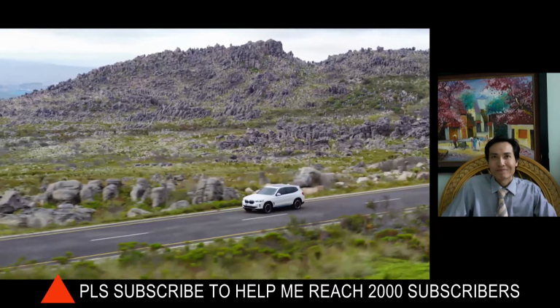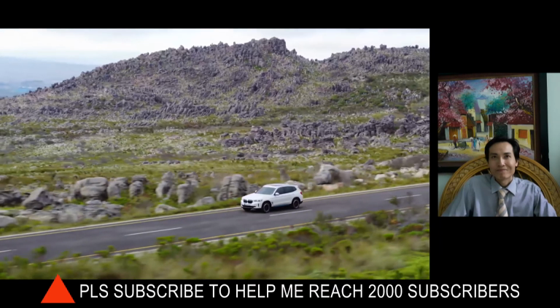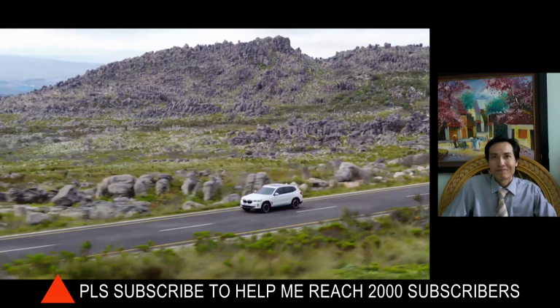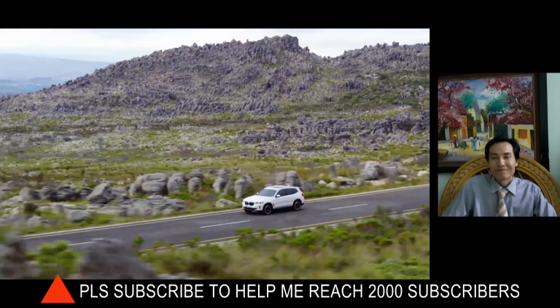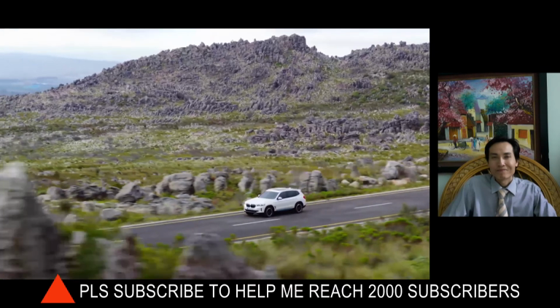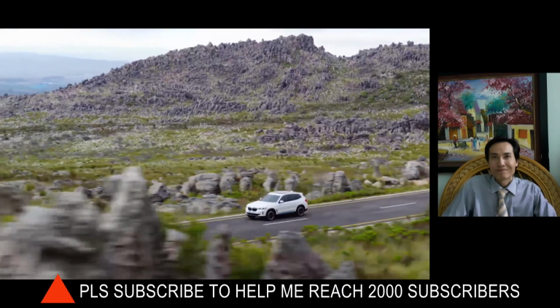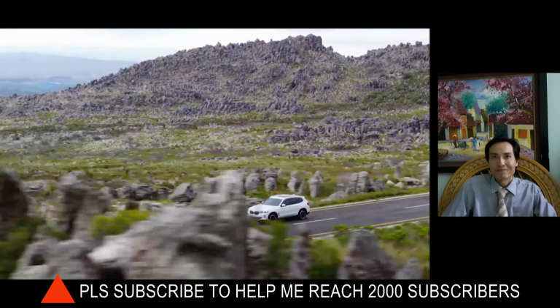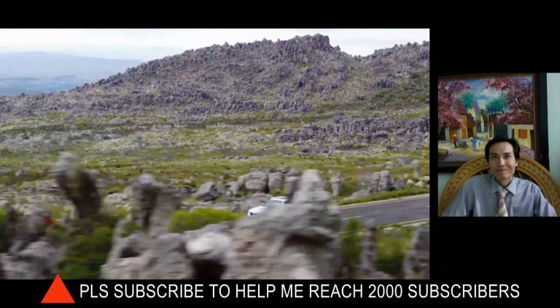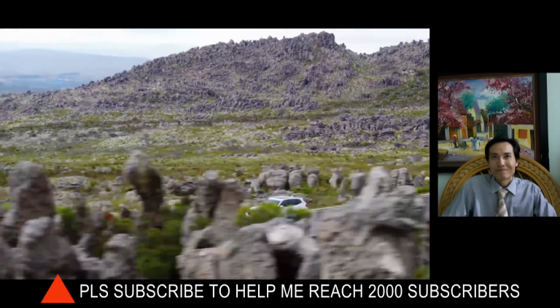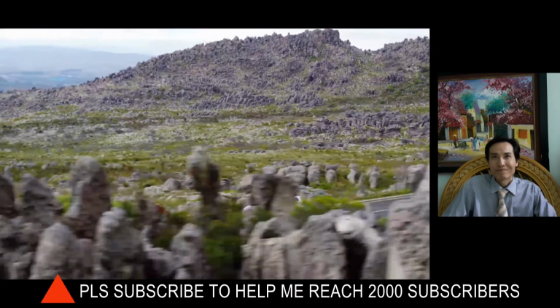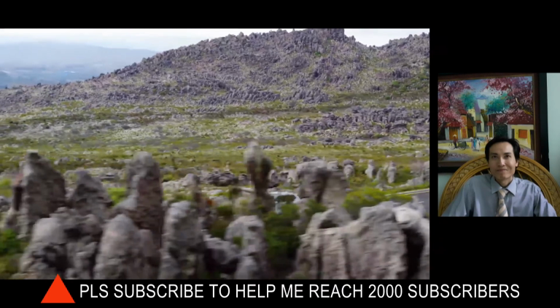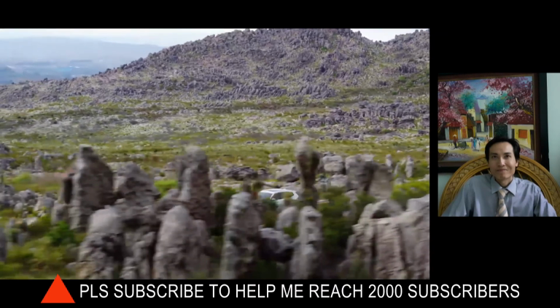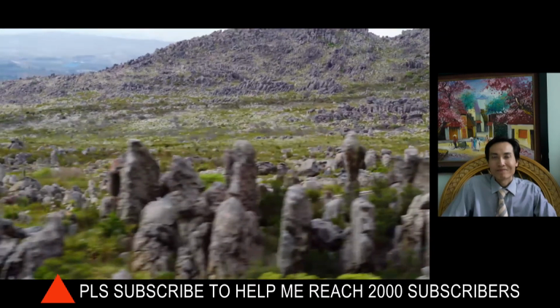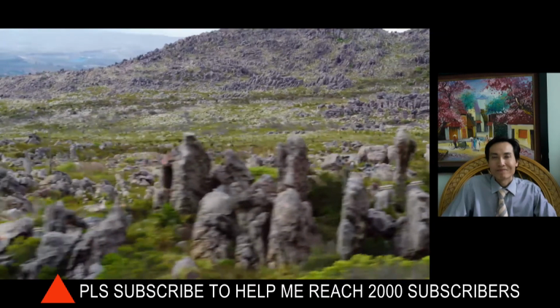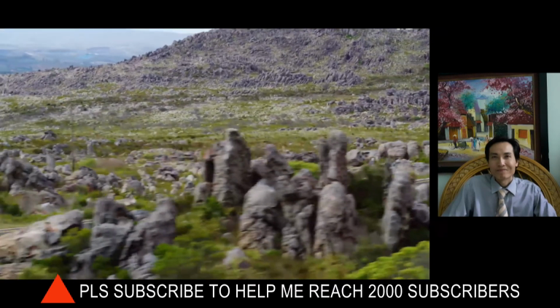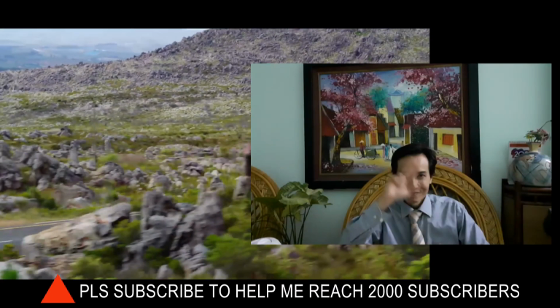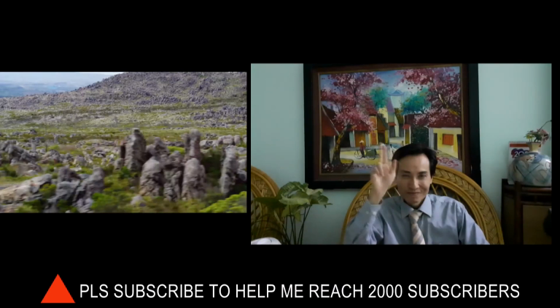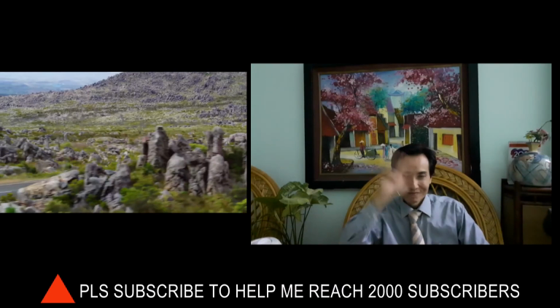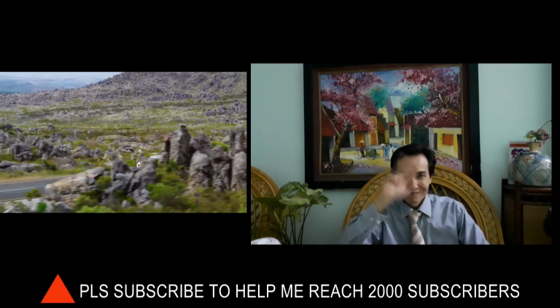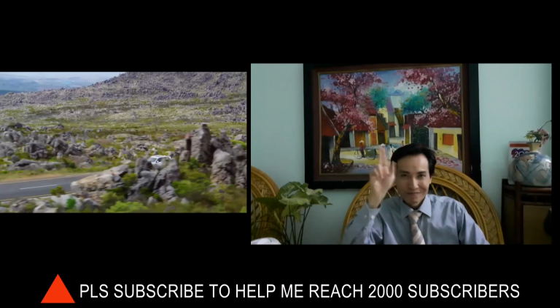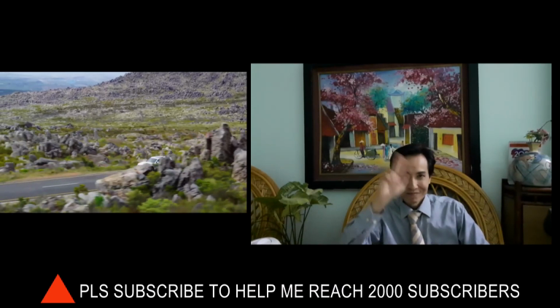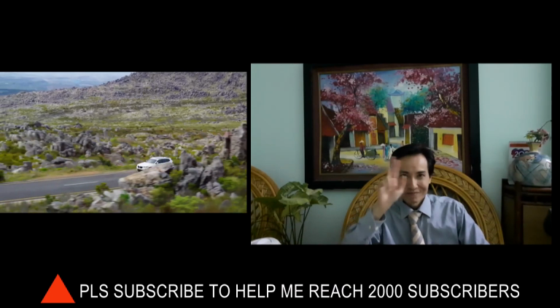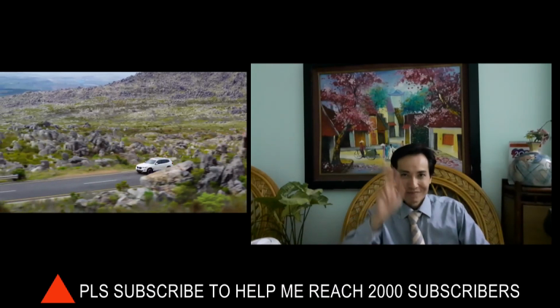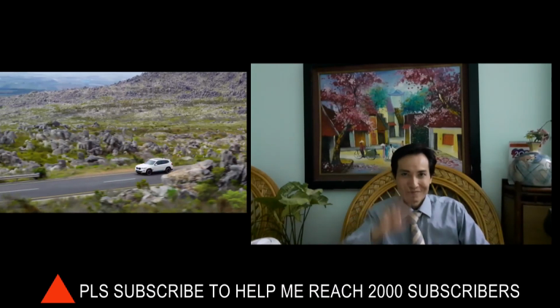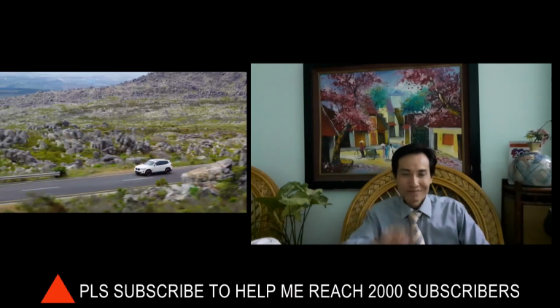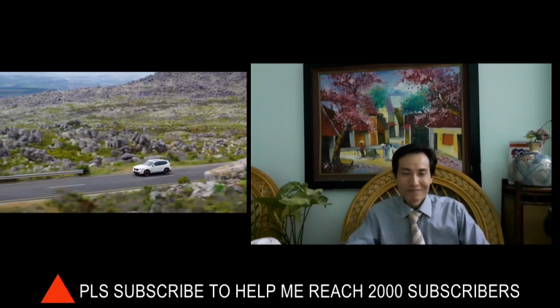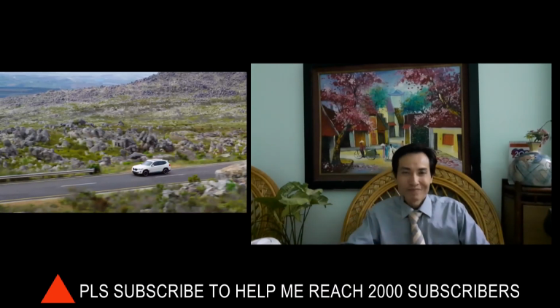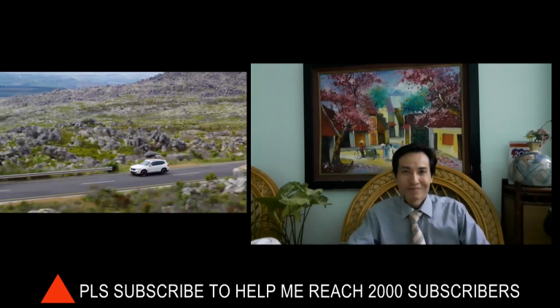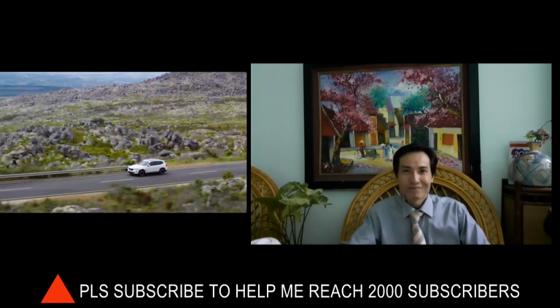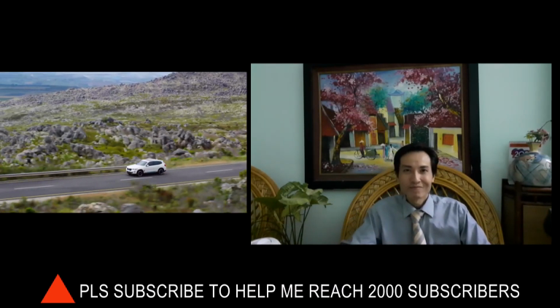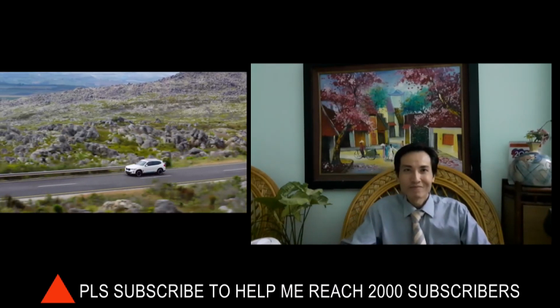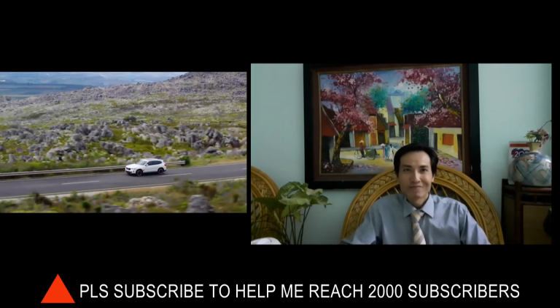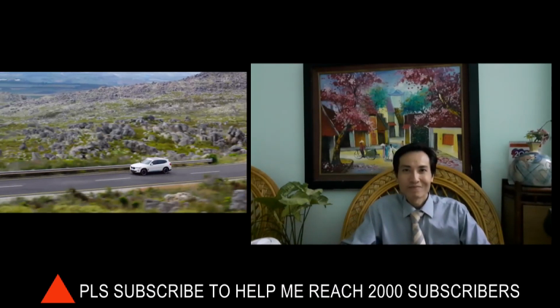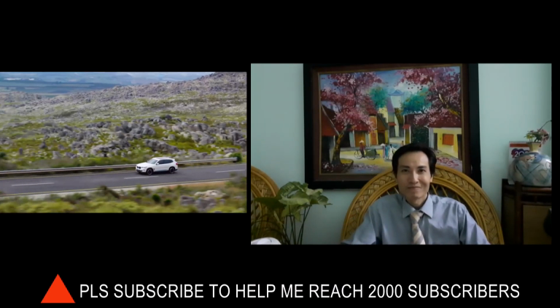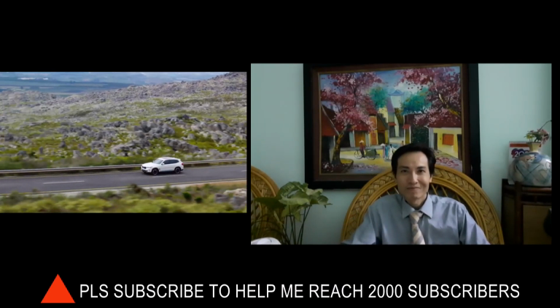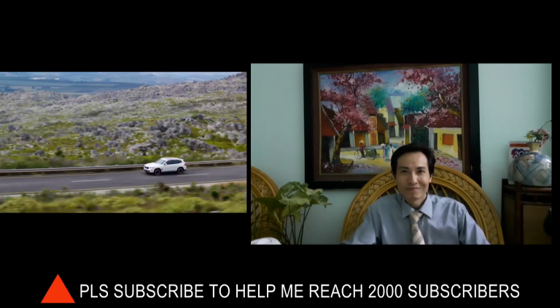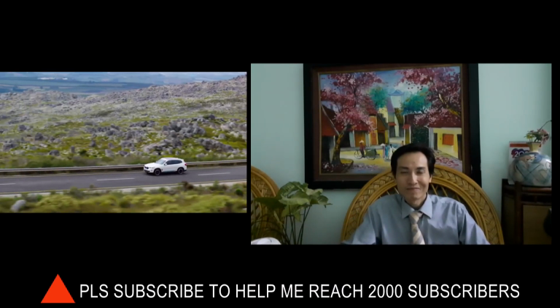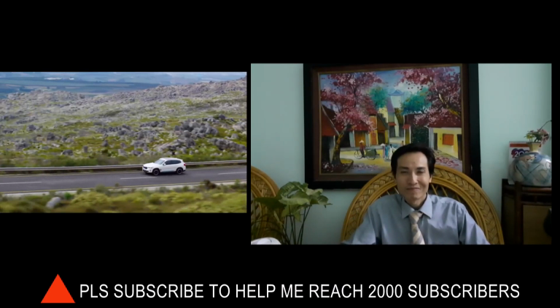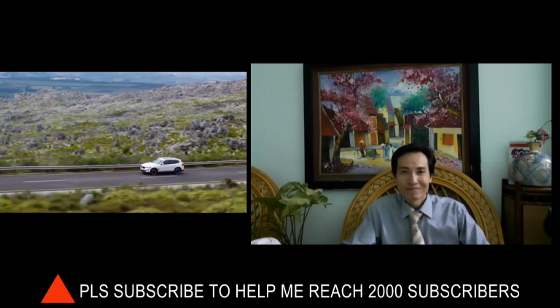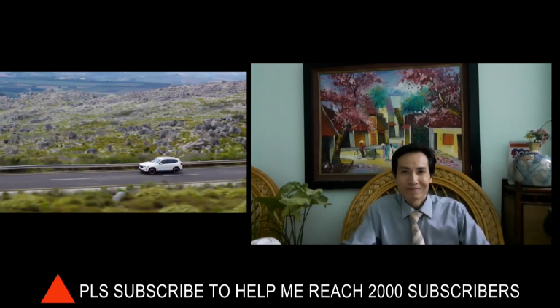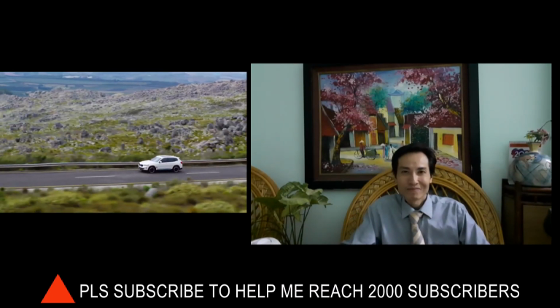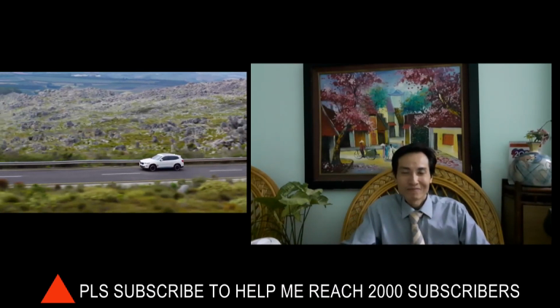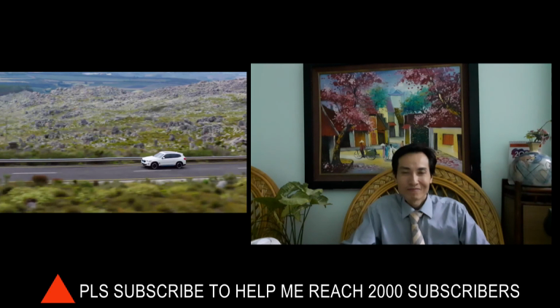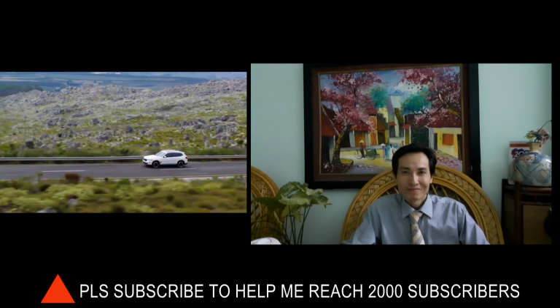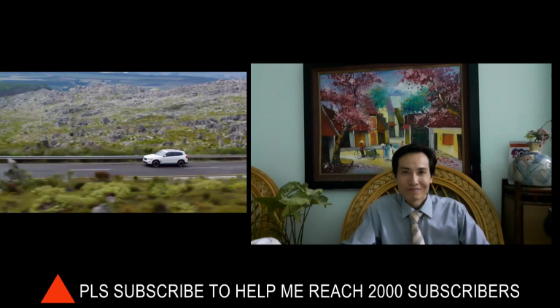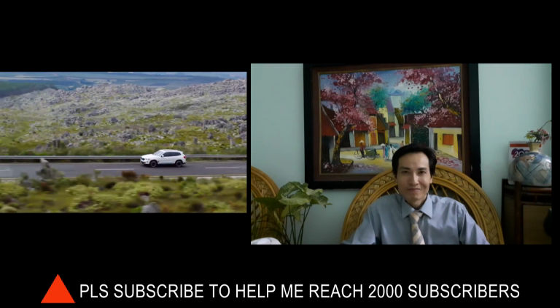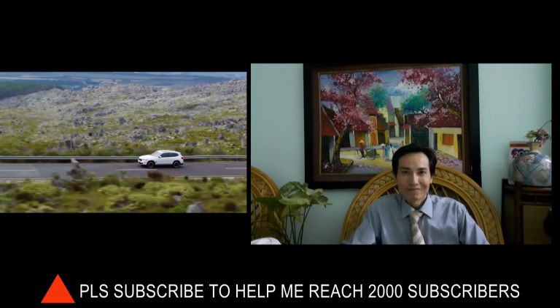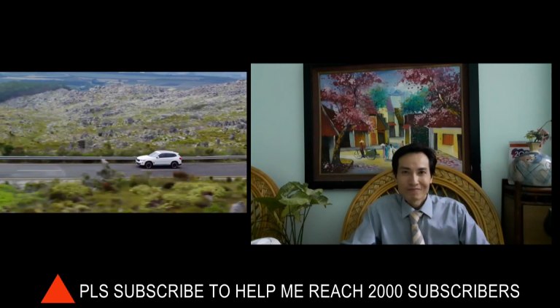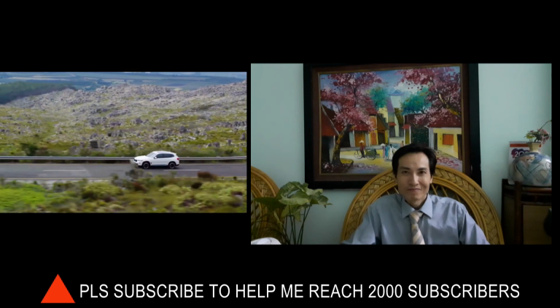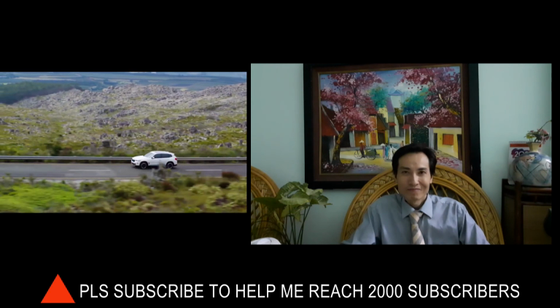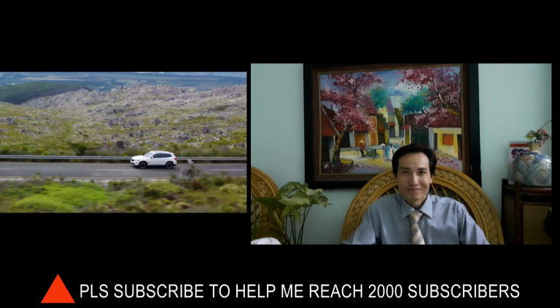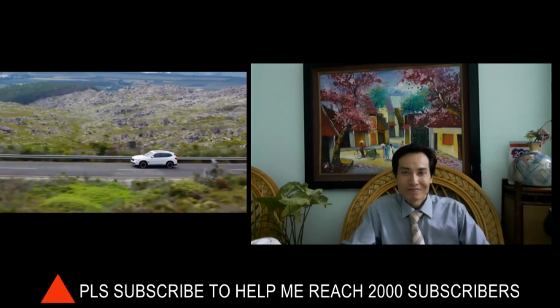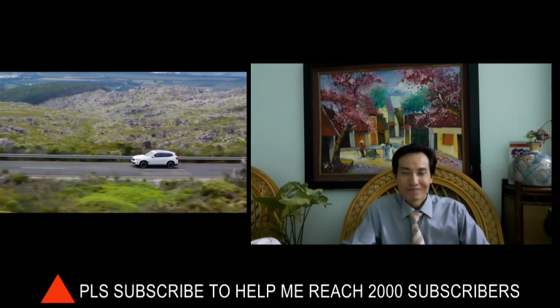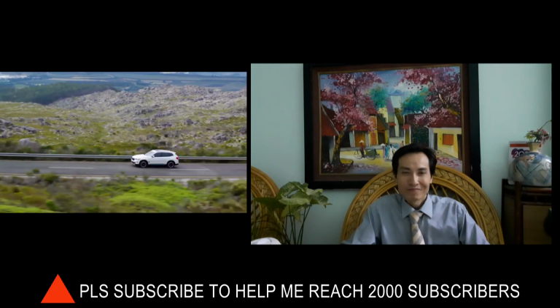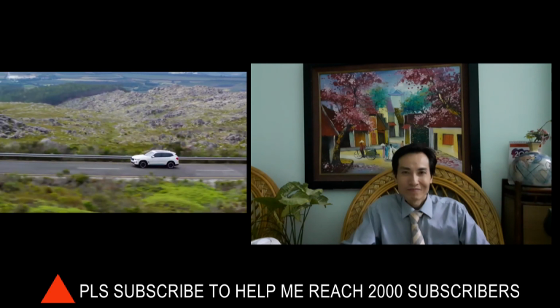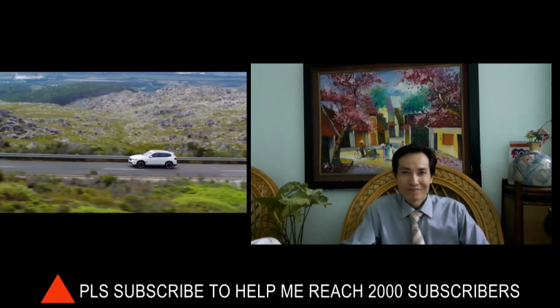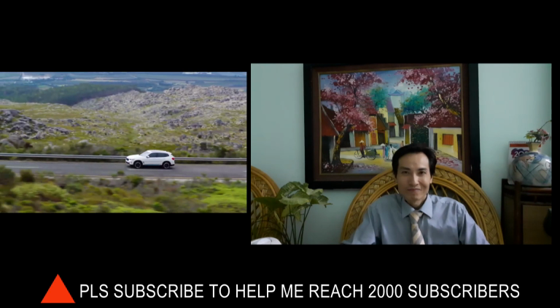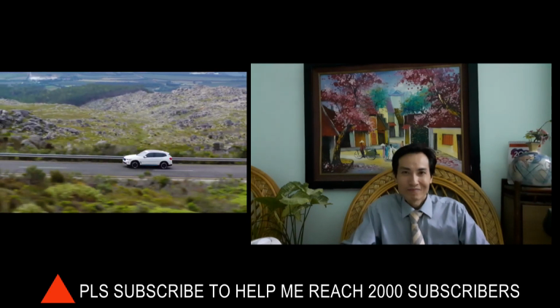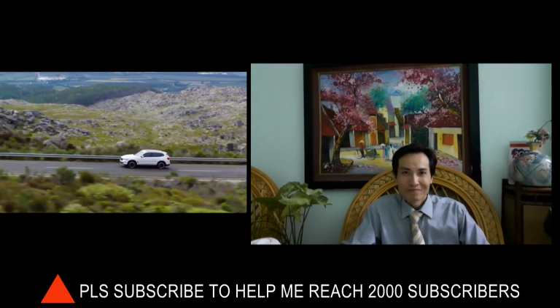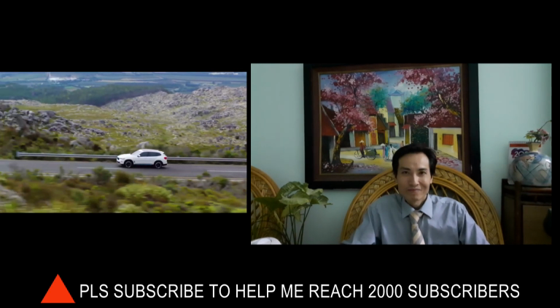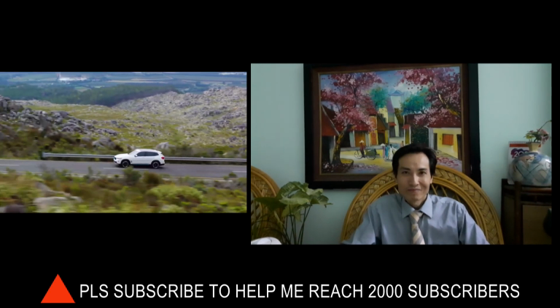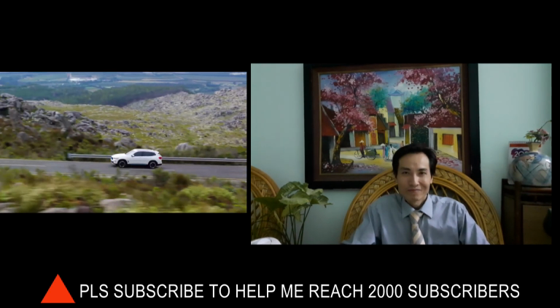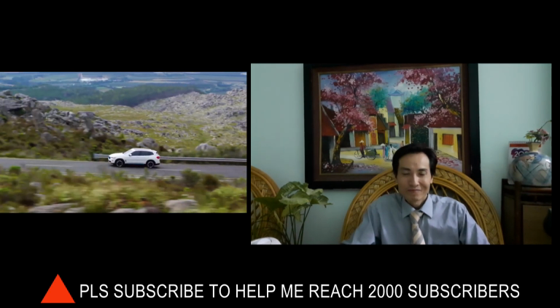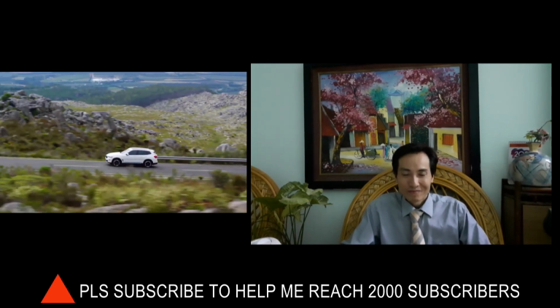Thank you for watching this video about the BMW iX3. I hope you found something interesting. Thanks again for watching.